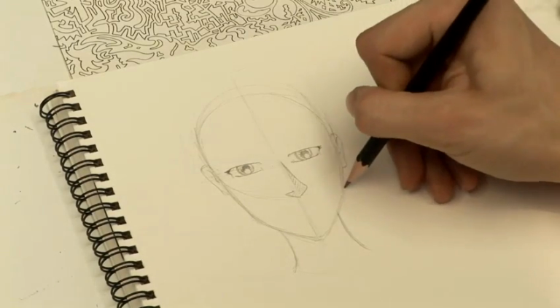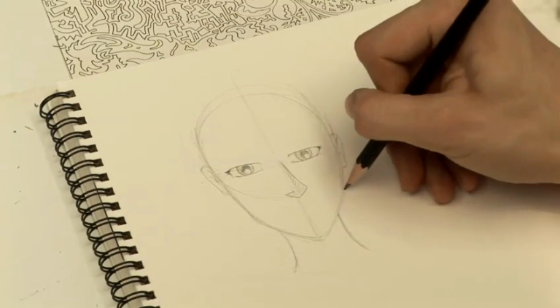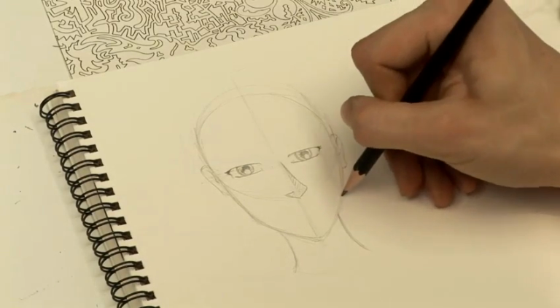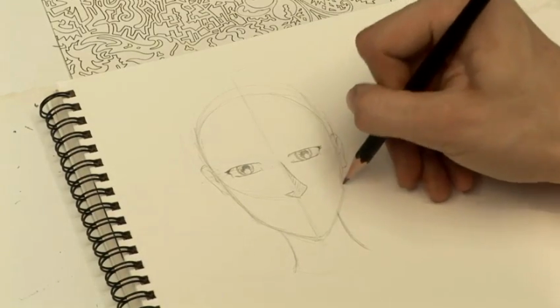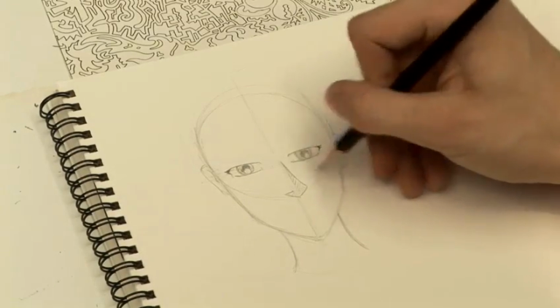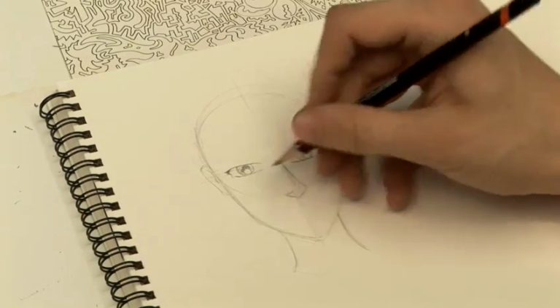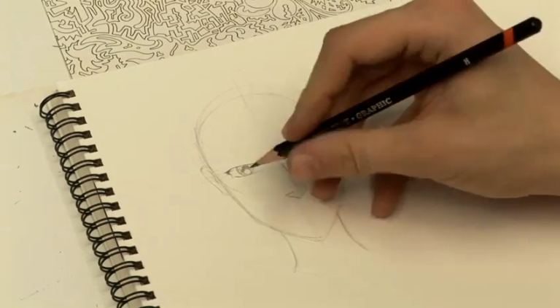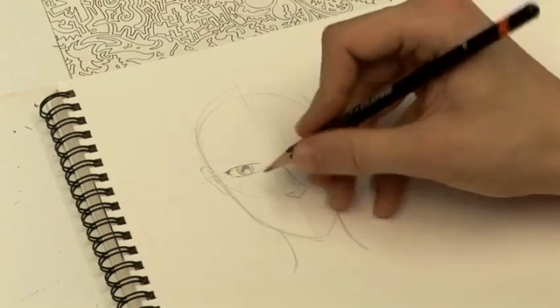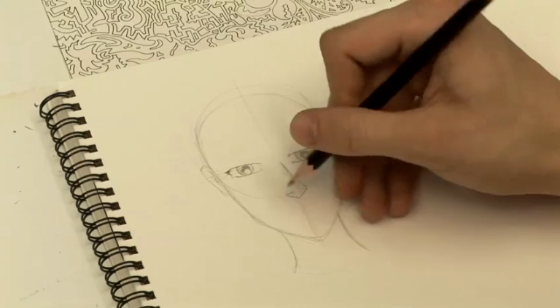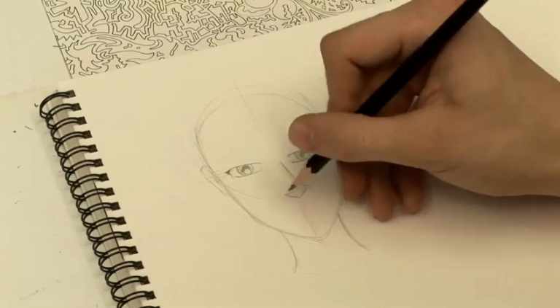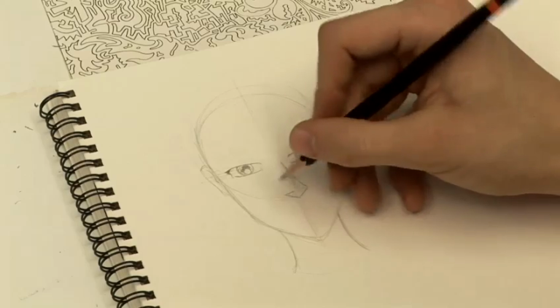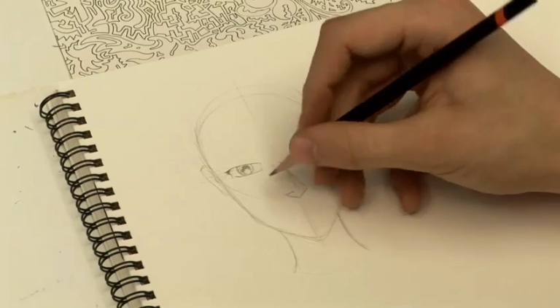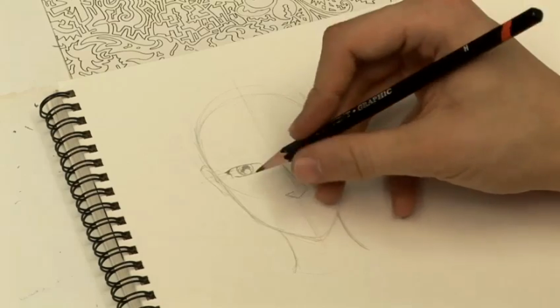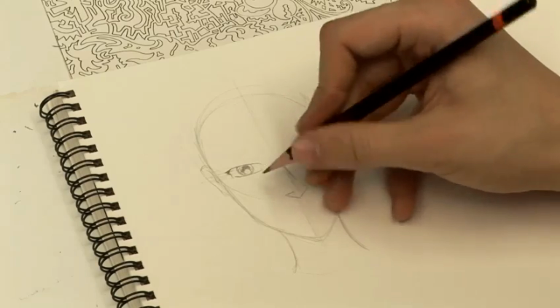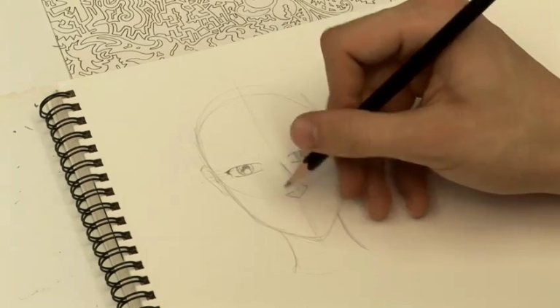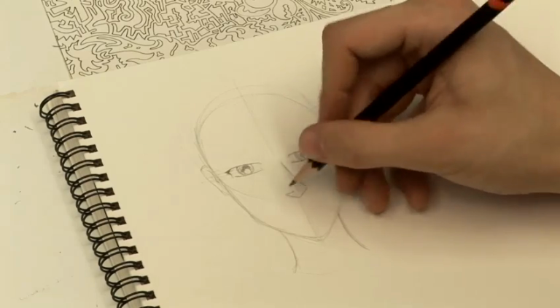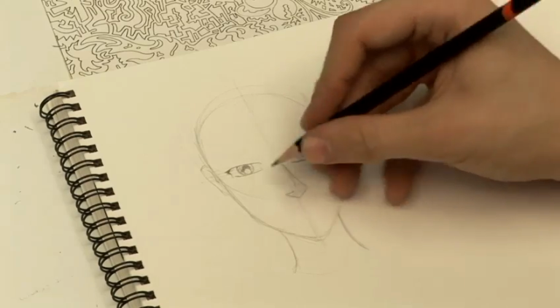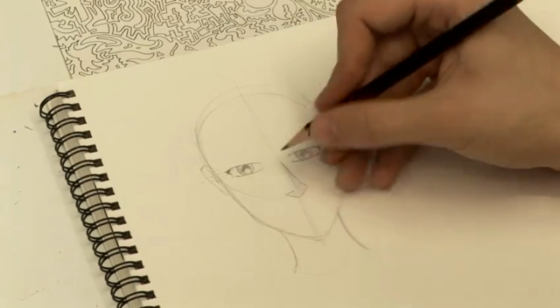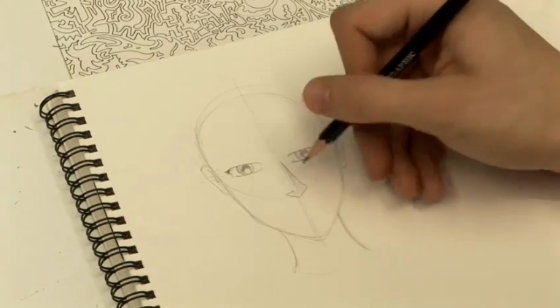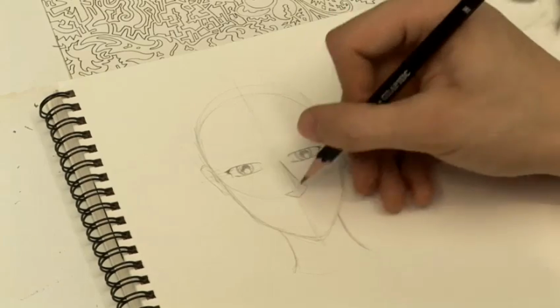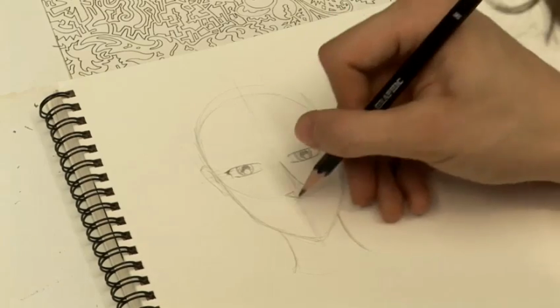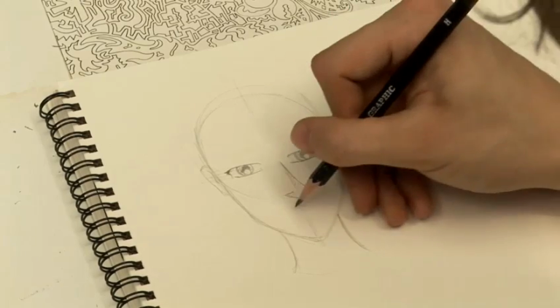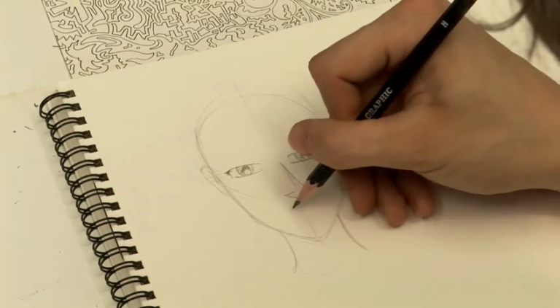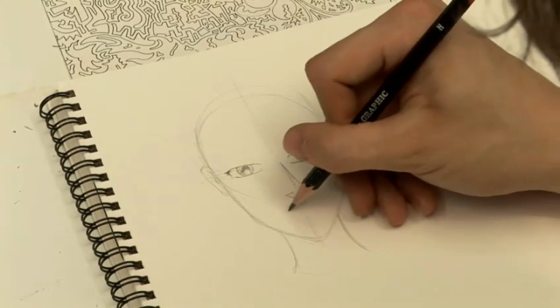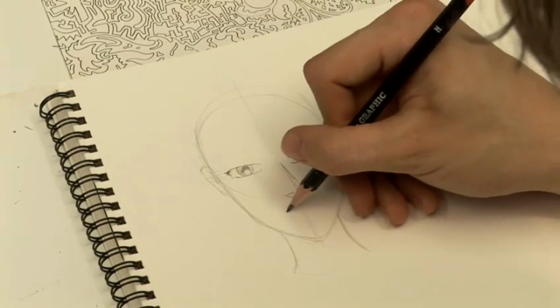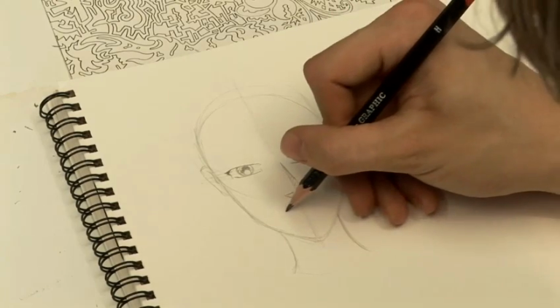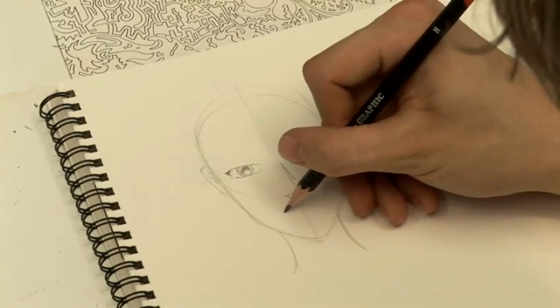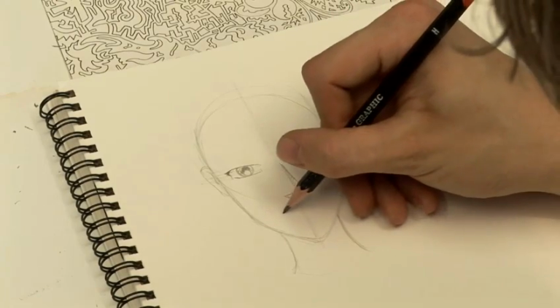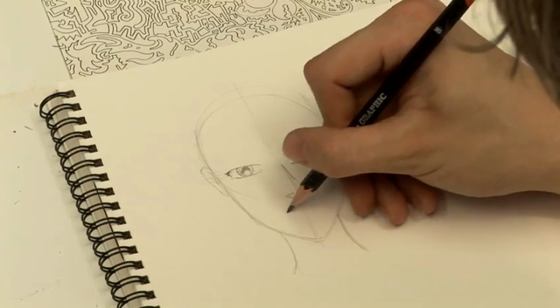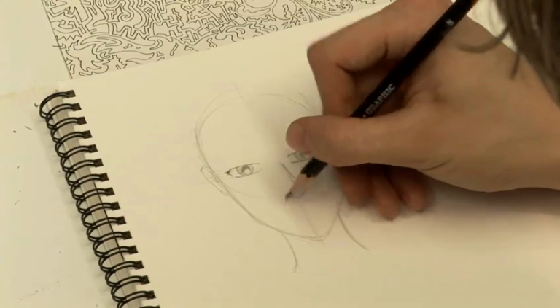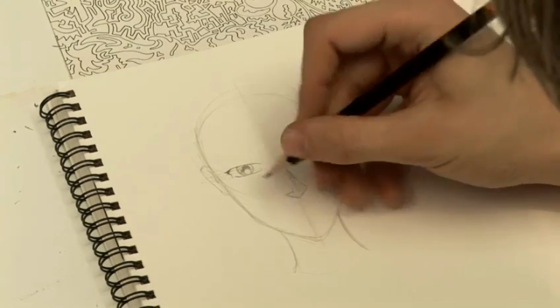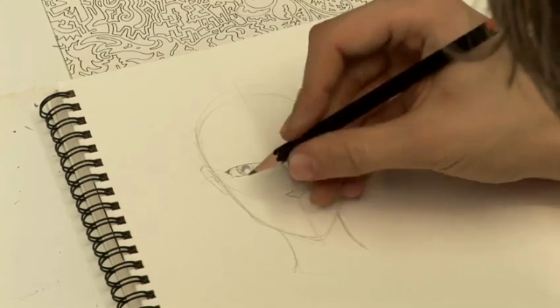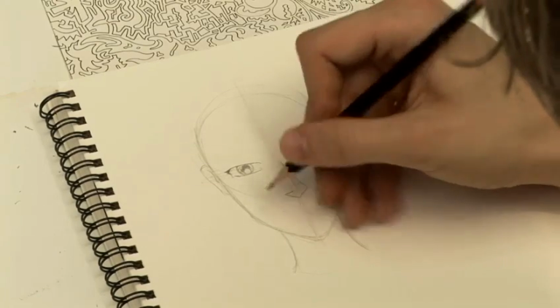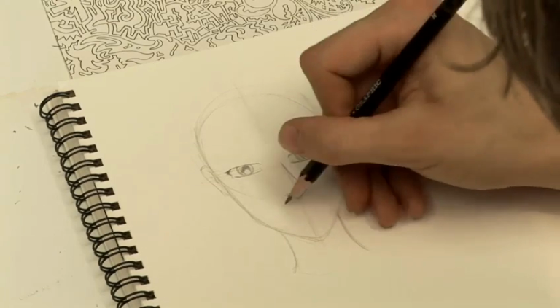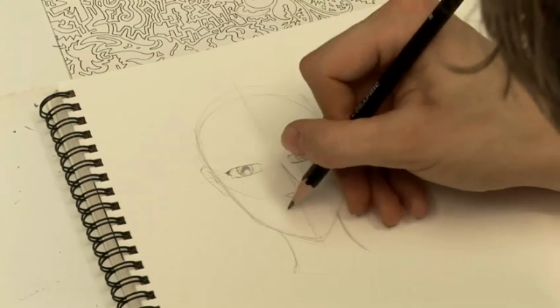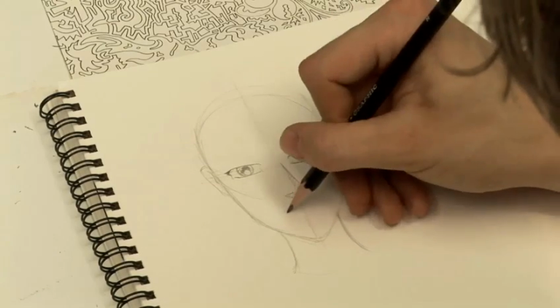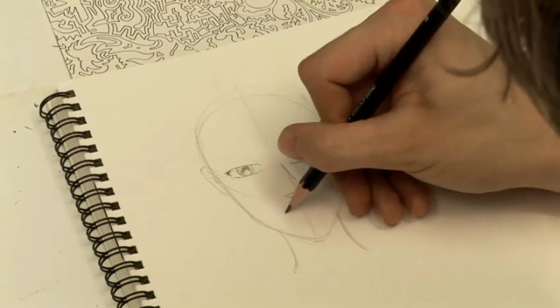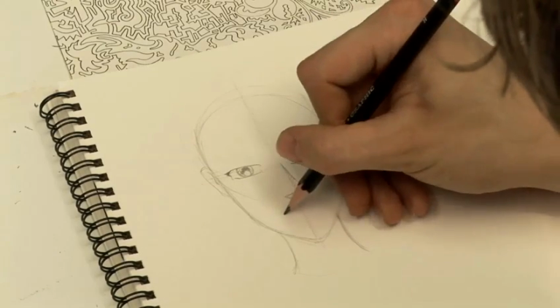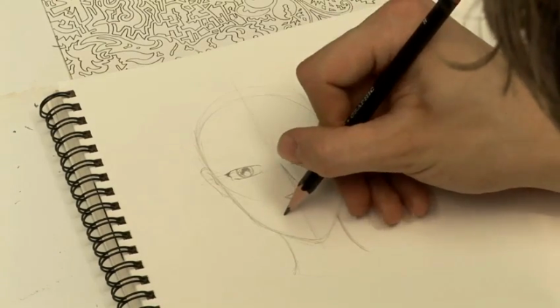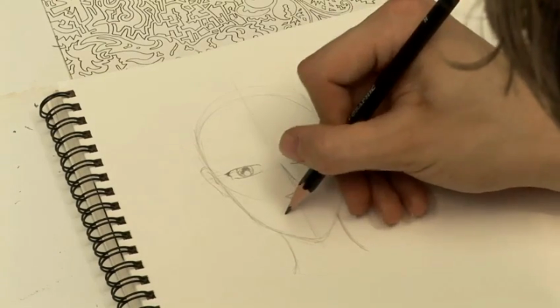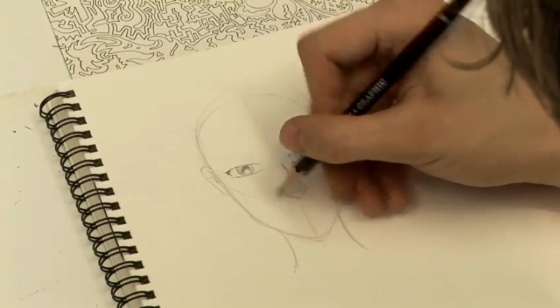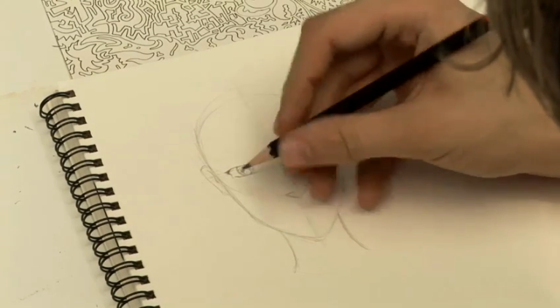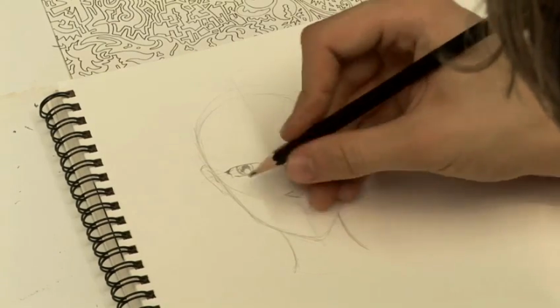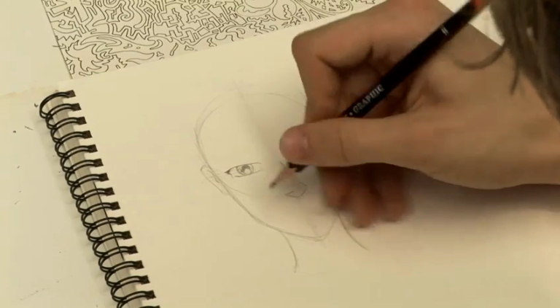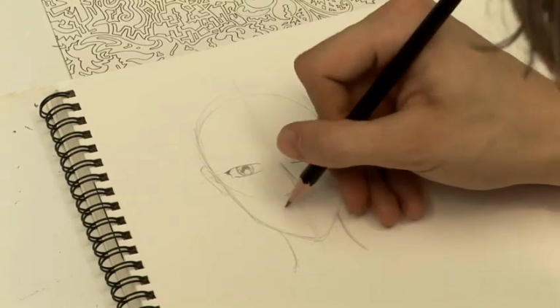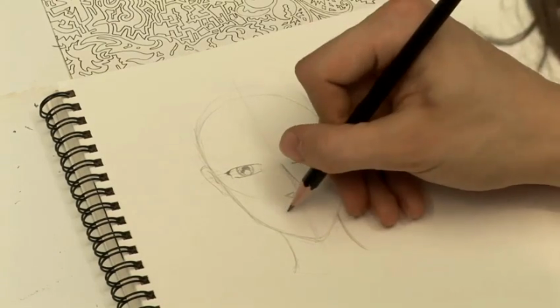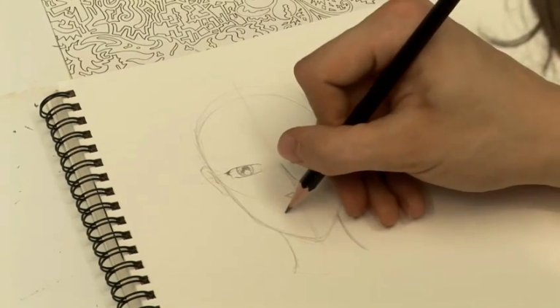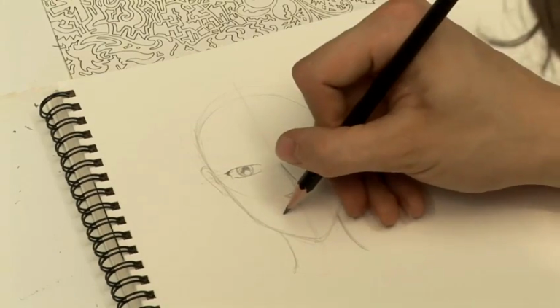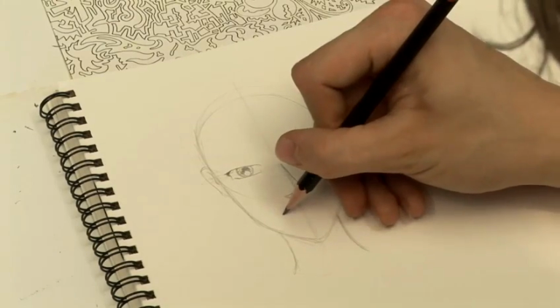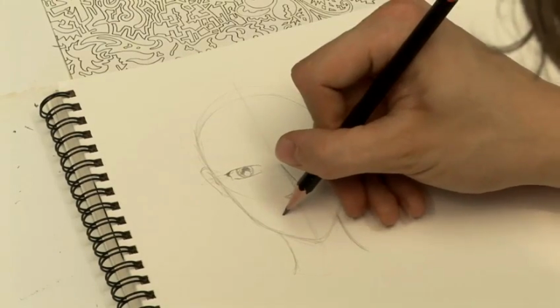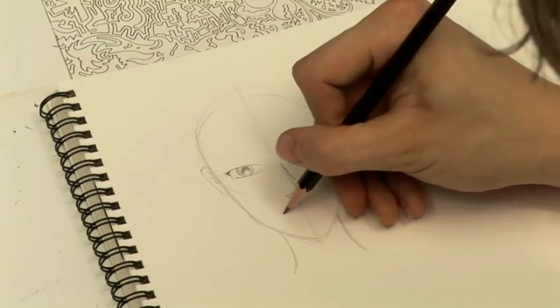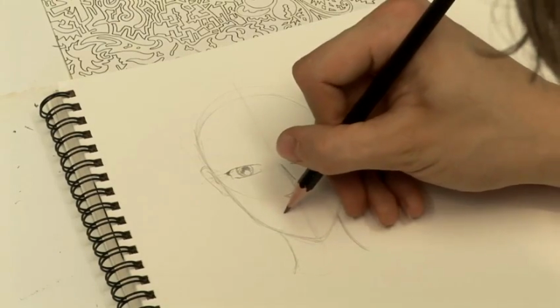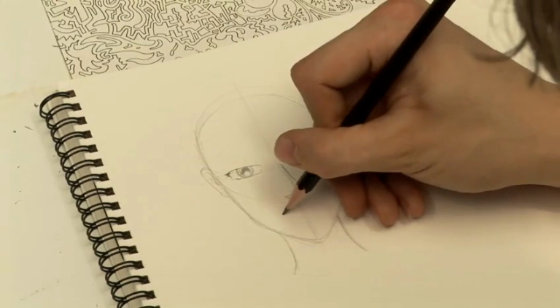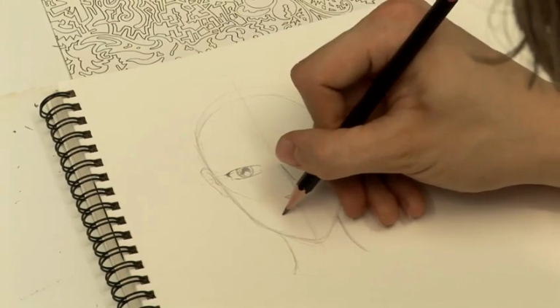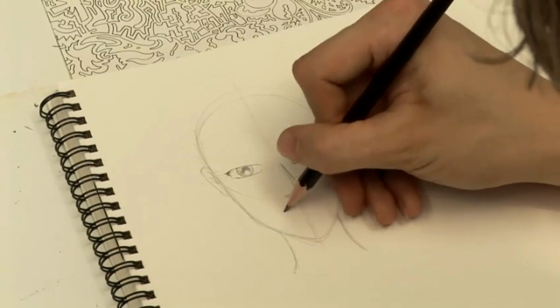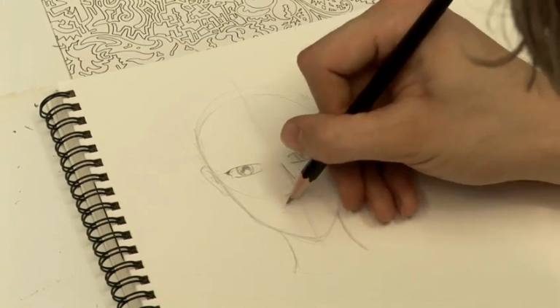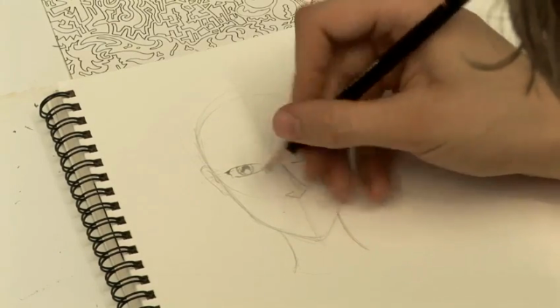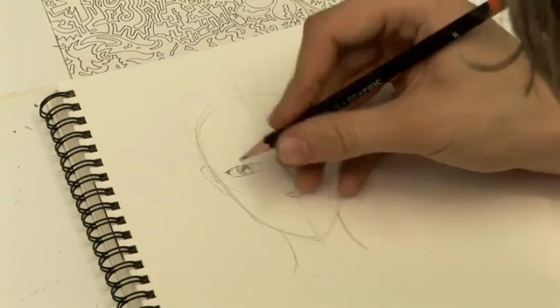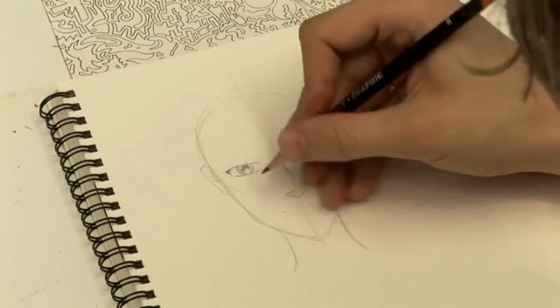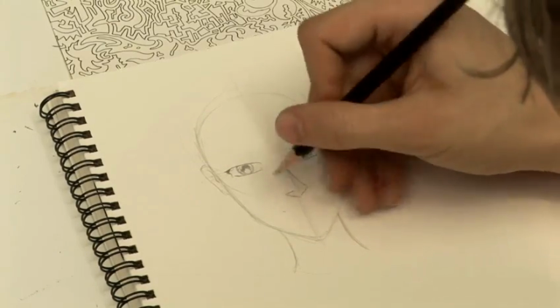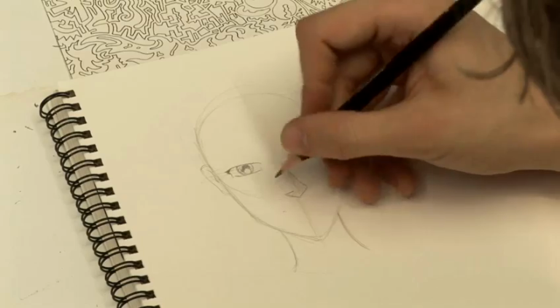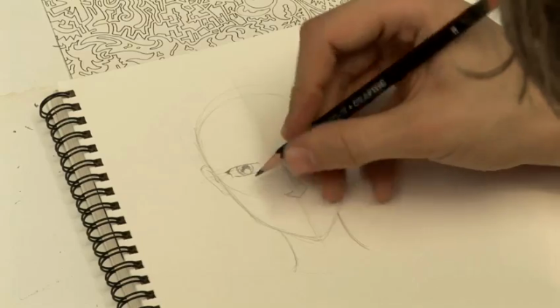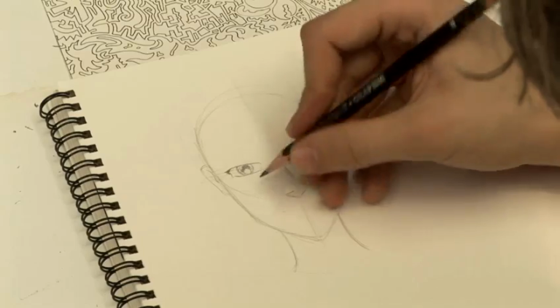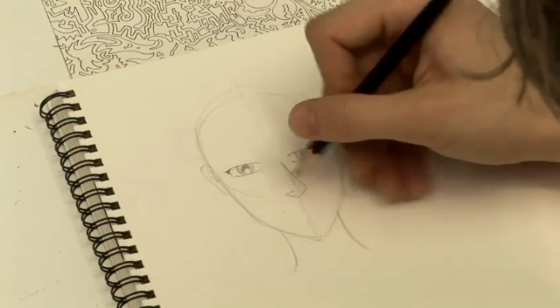Now the mouth will be a lot more feminine, a lot more like you would draw a girl character's mouth.